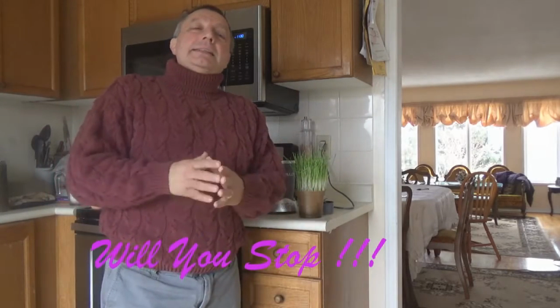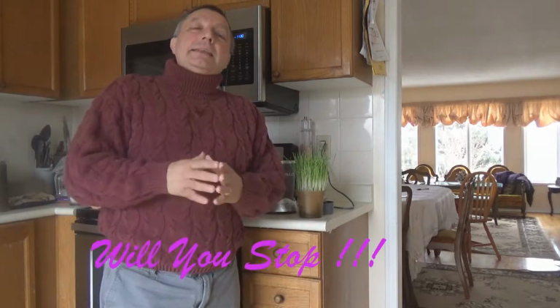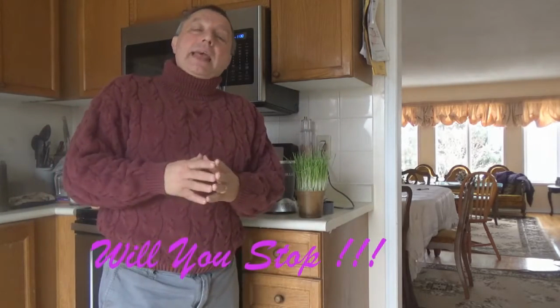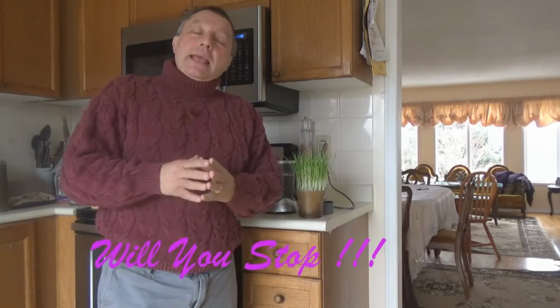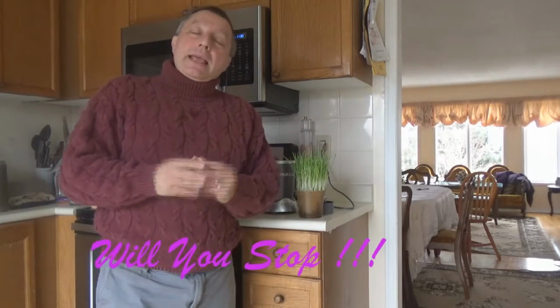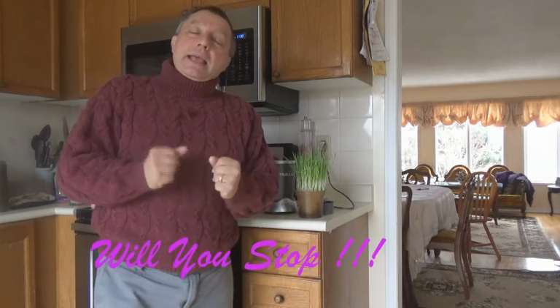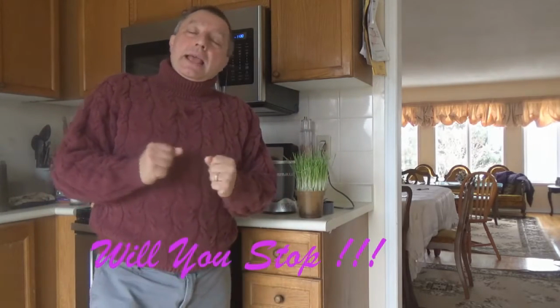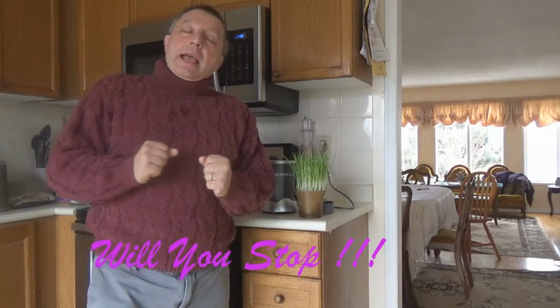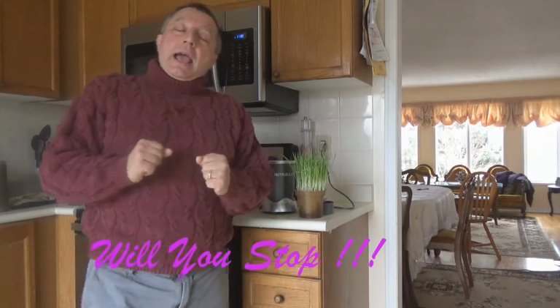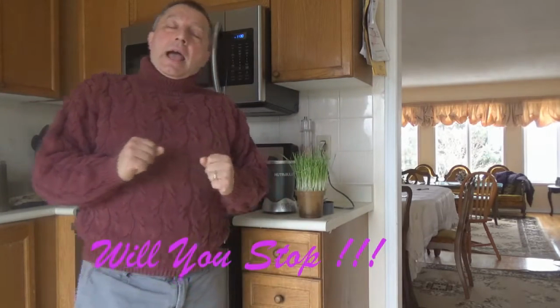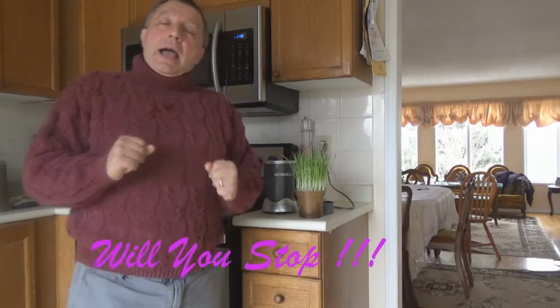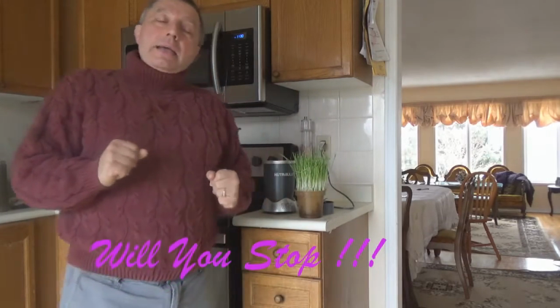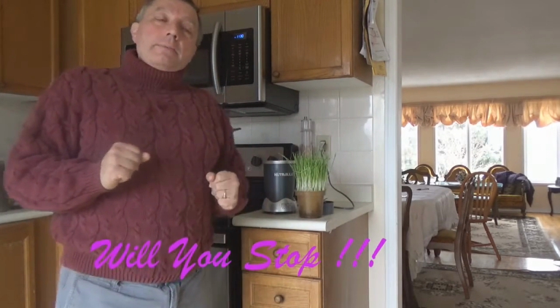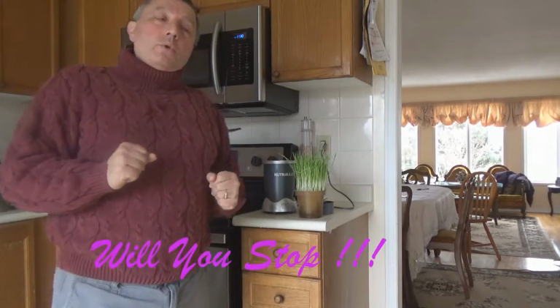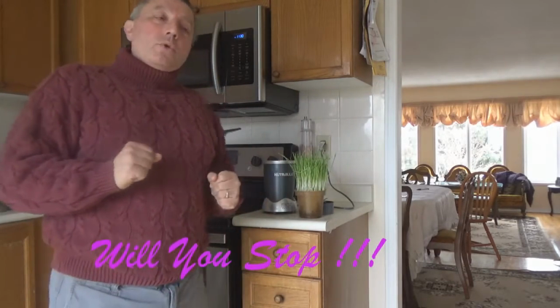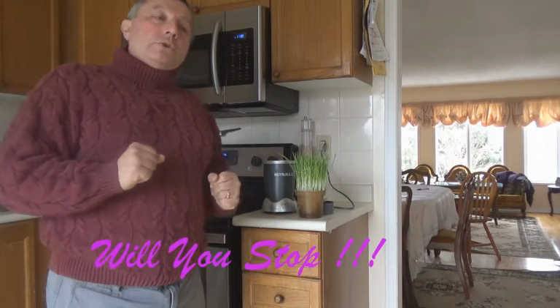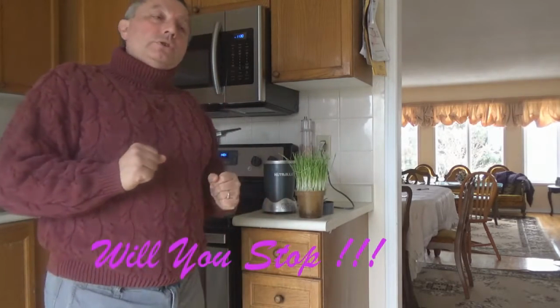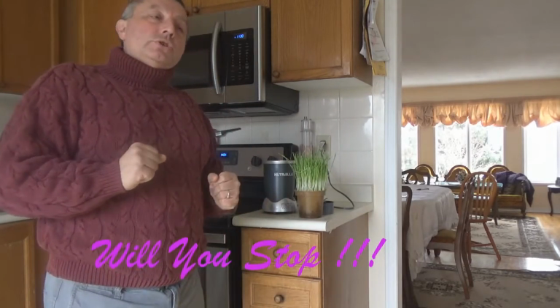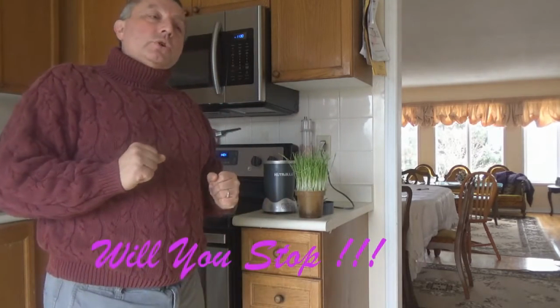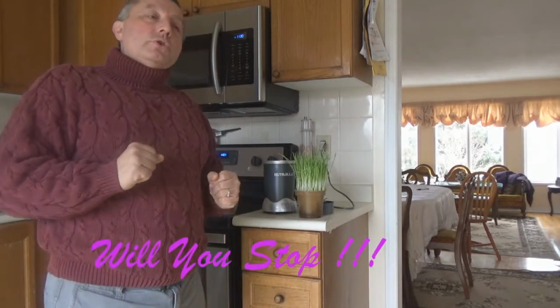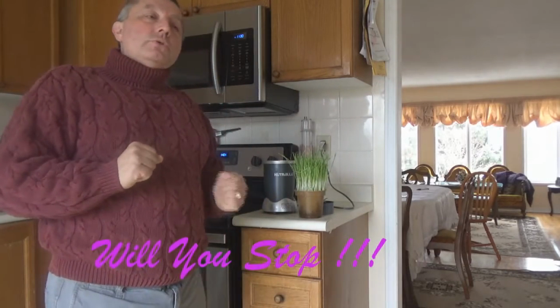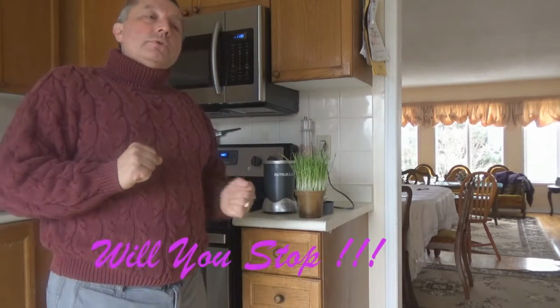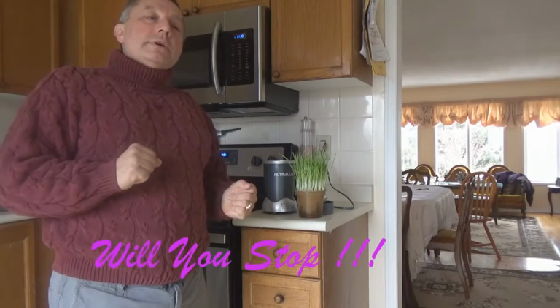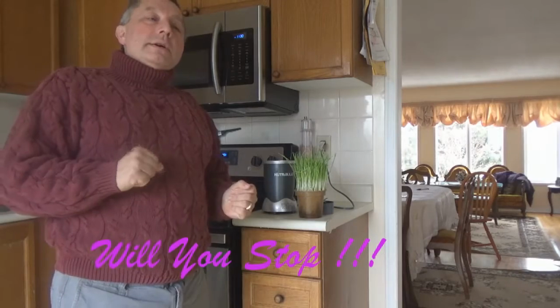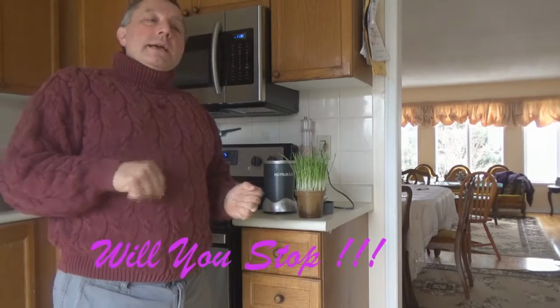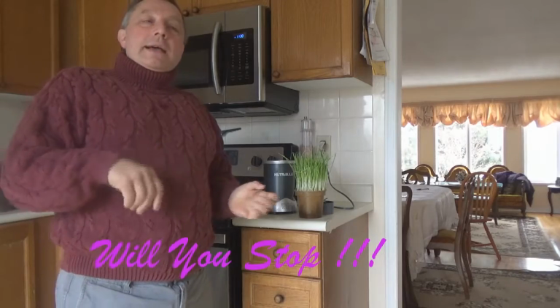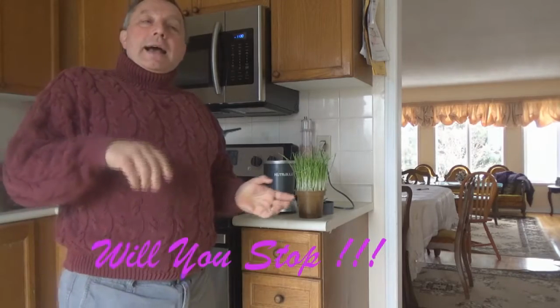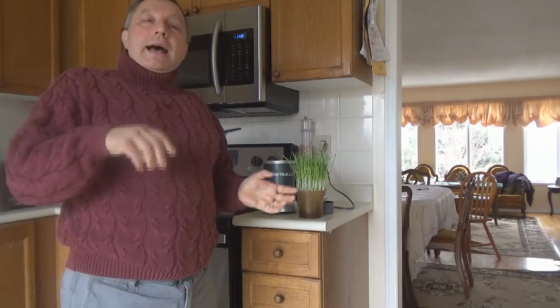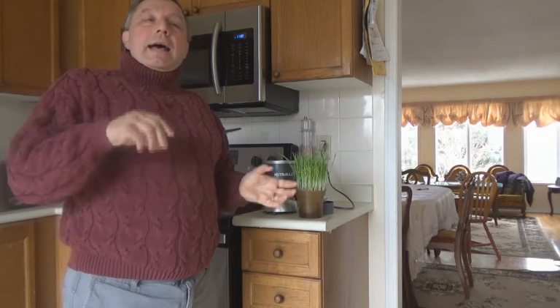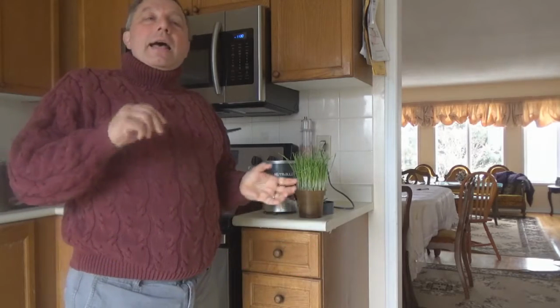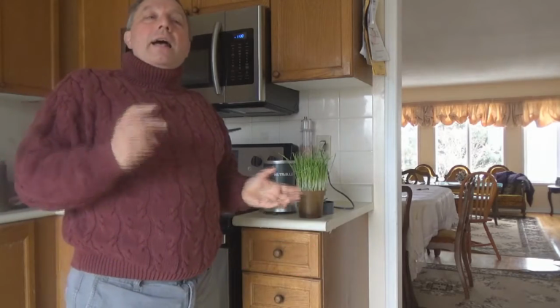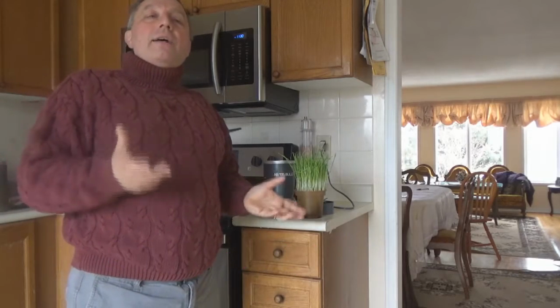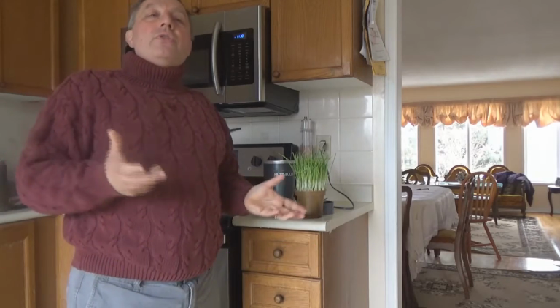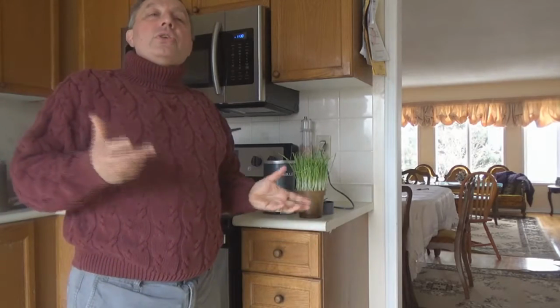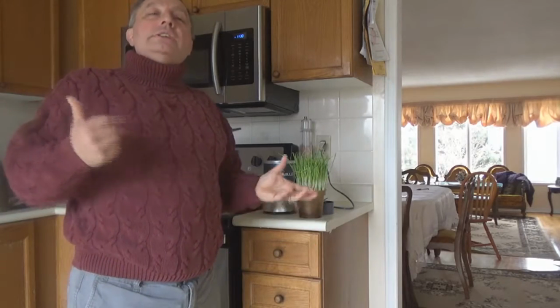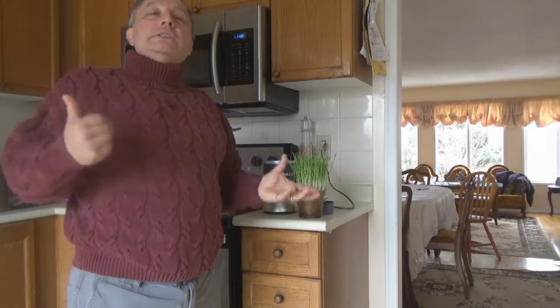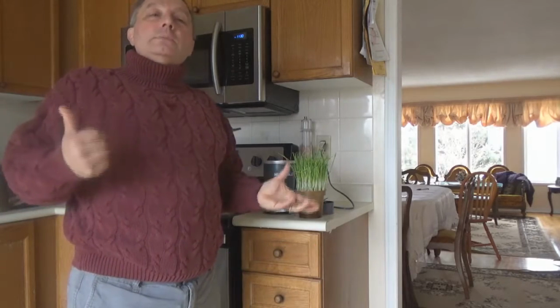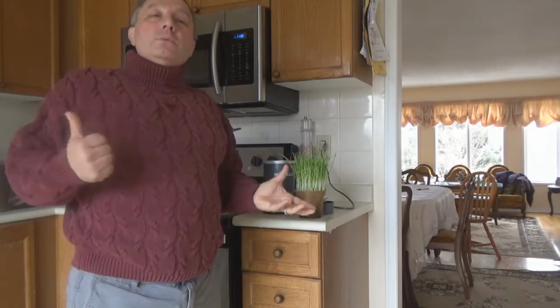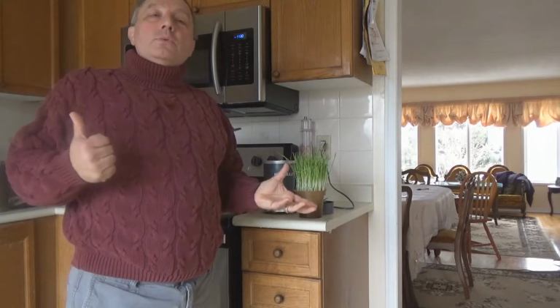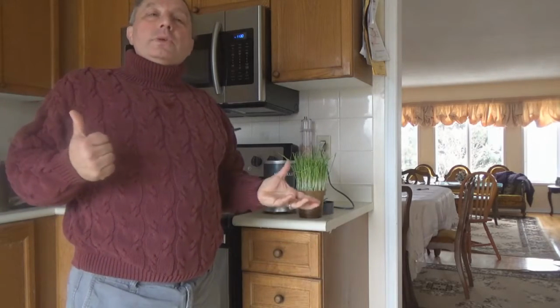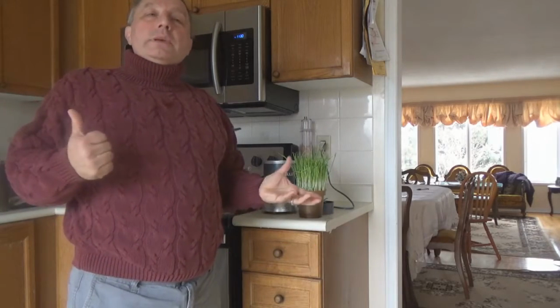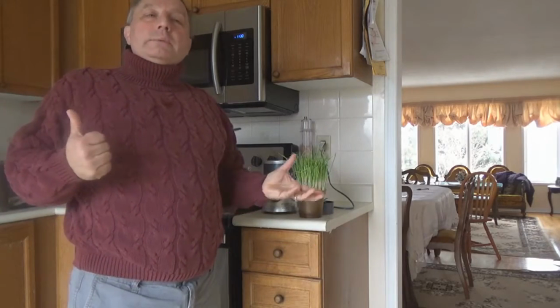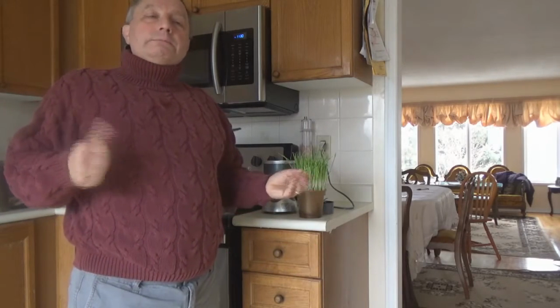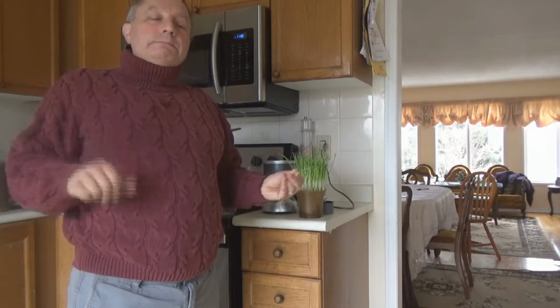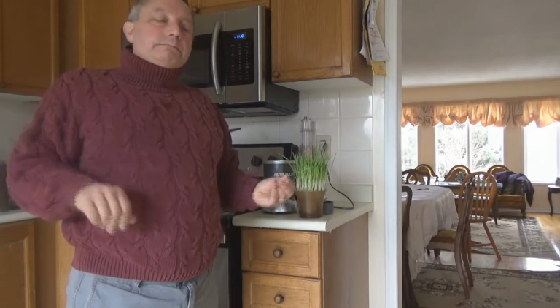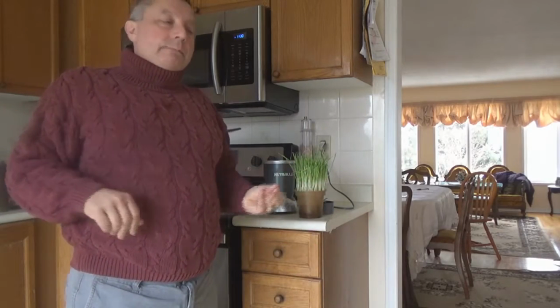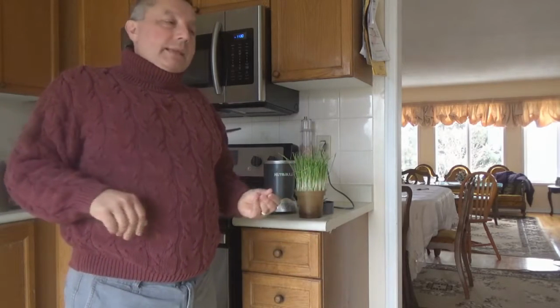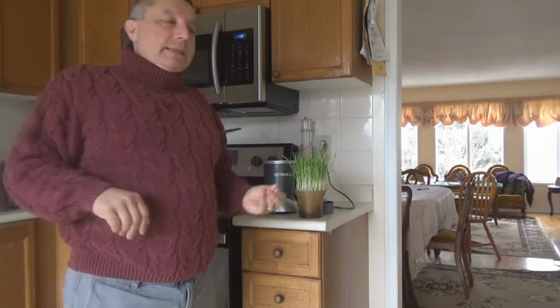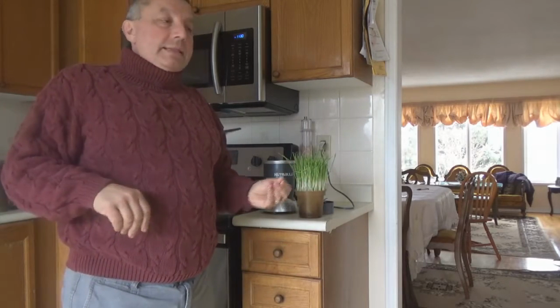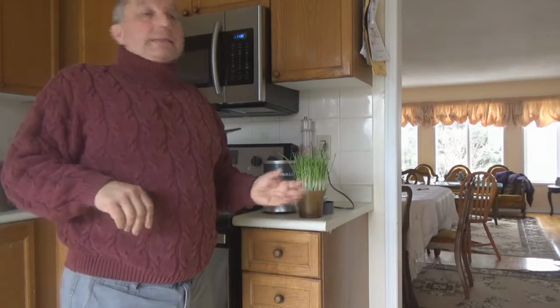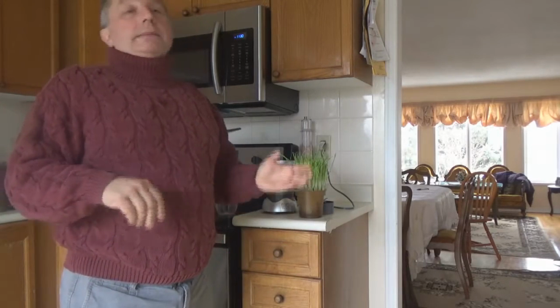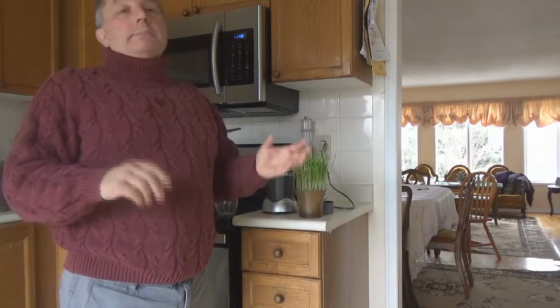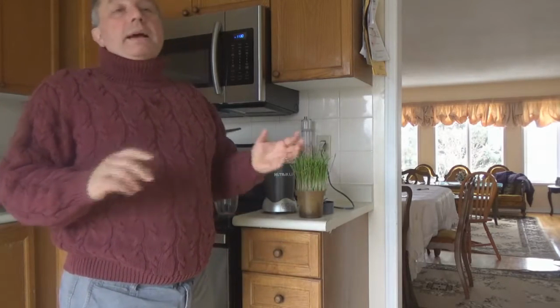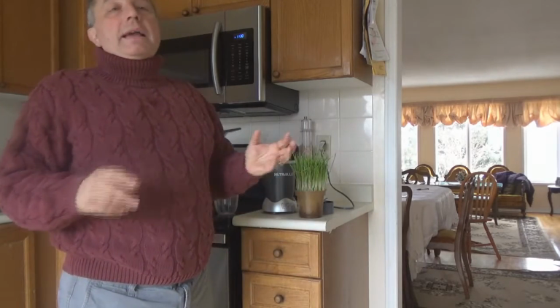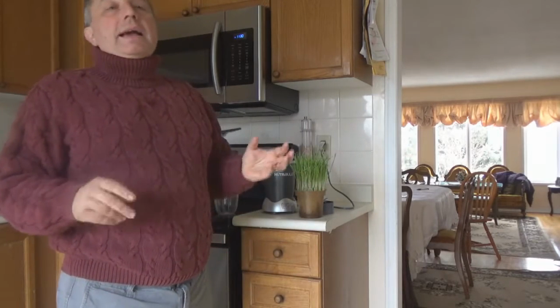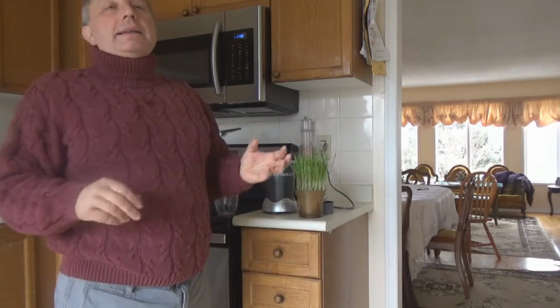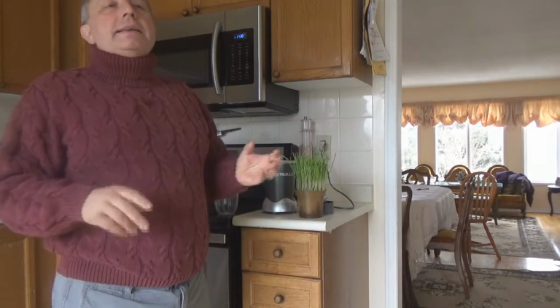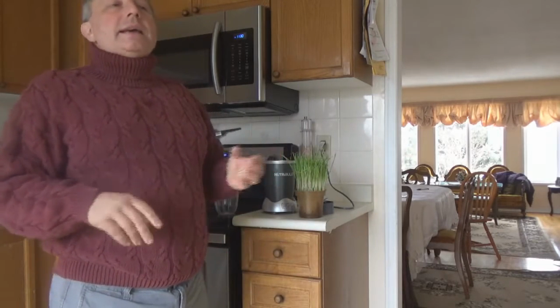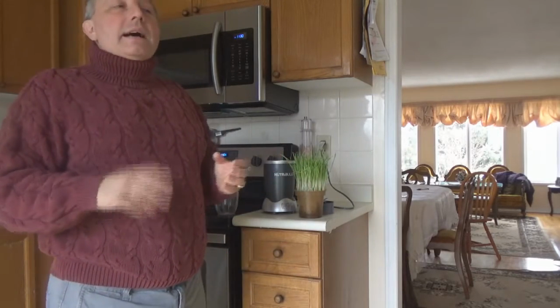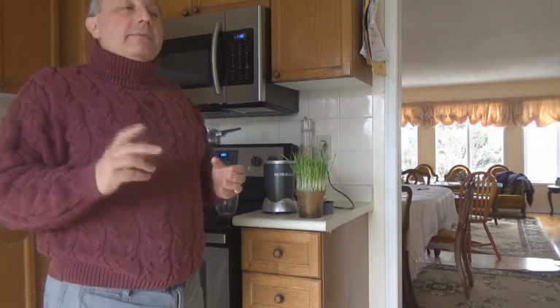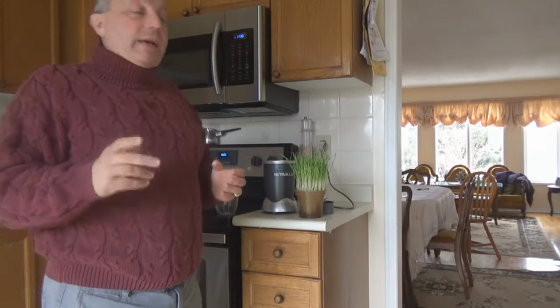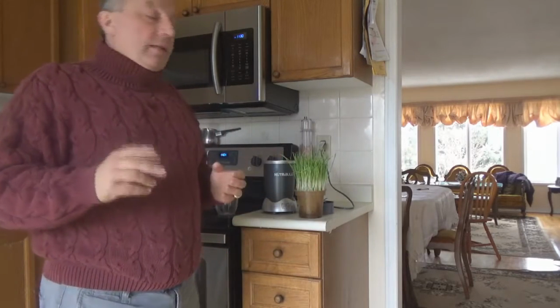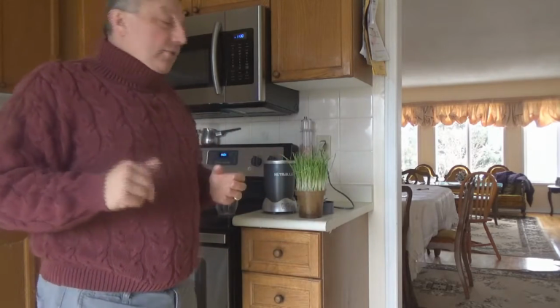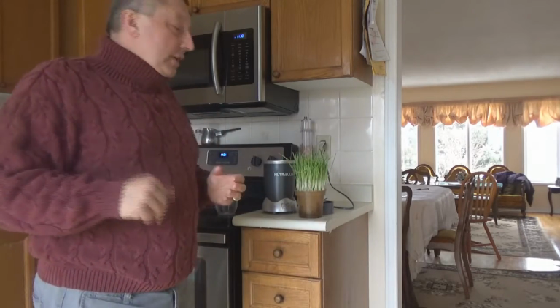Today, I am going to show you a healthy smoothie. This is my idea of healthy.